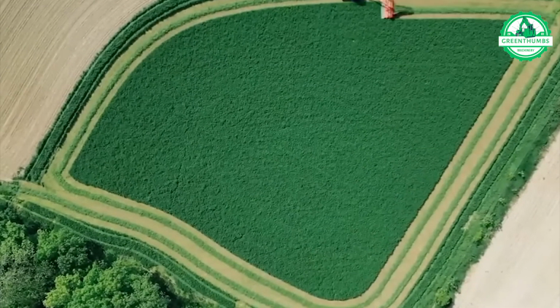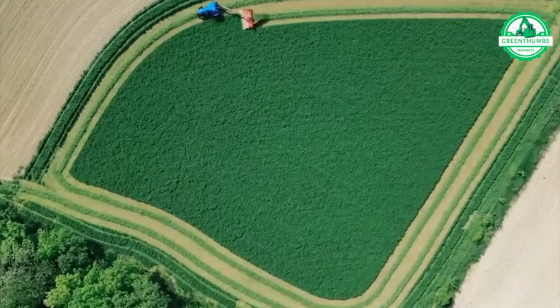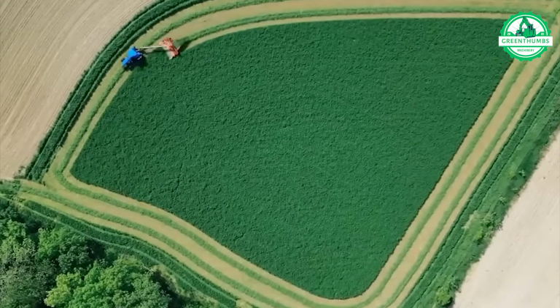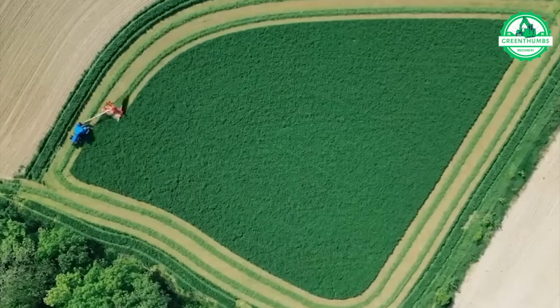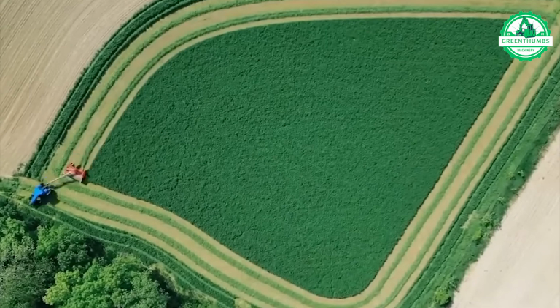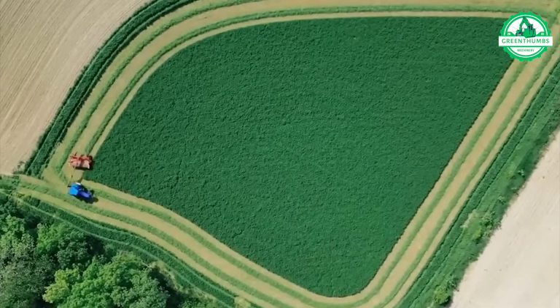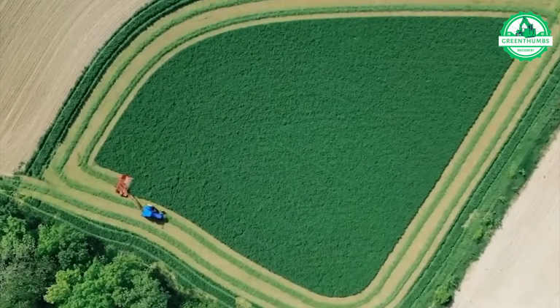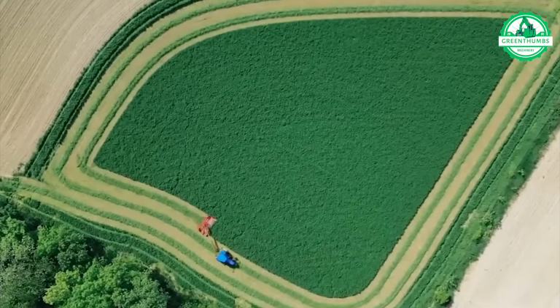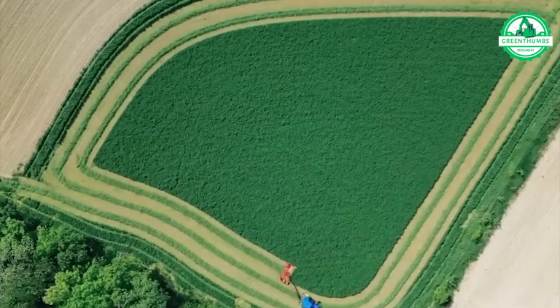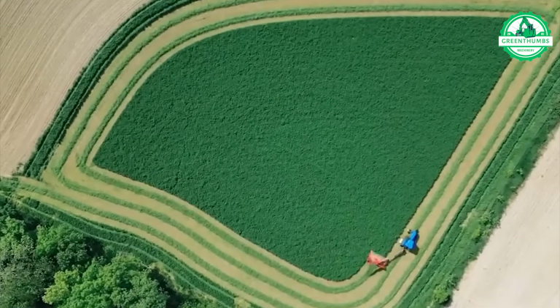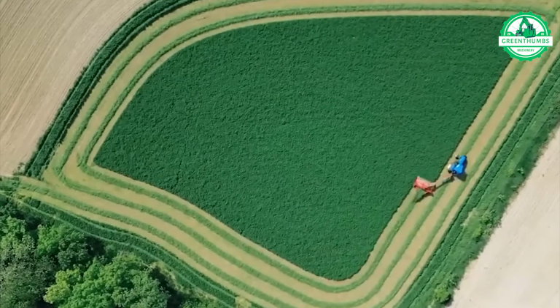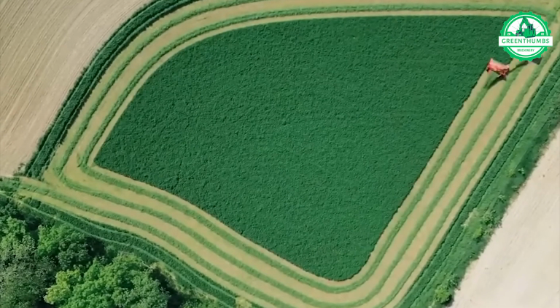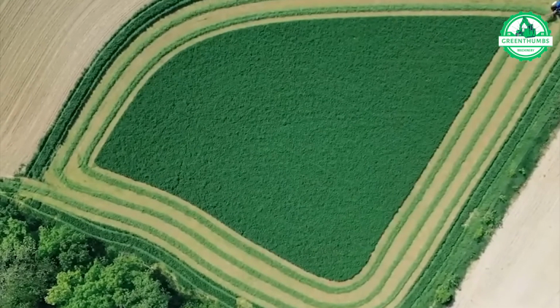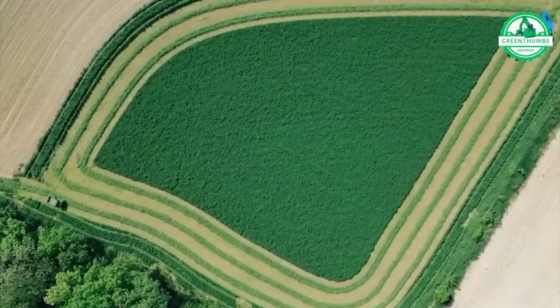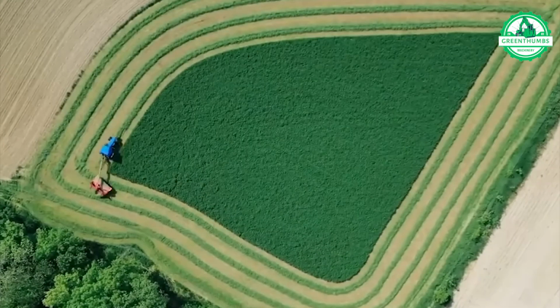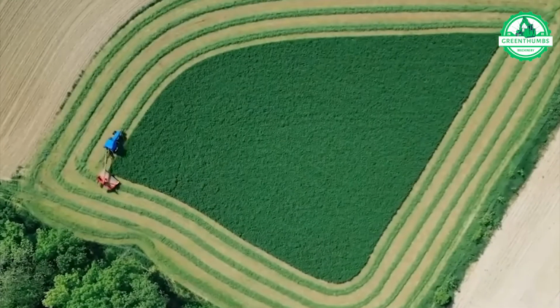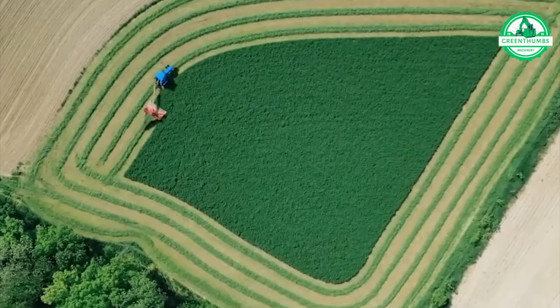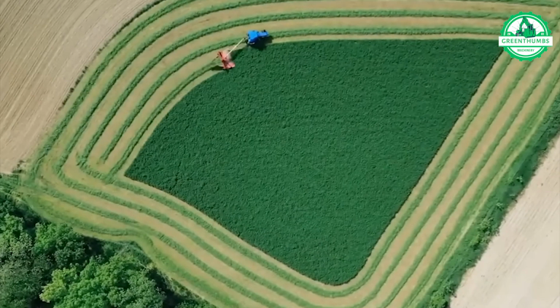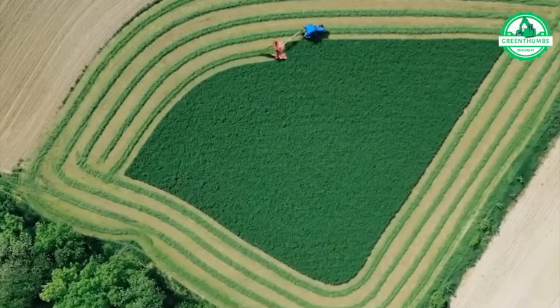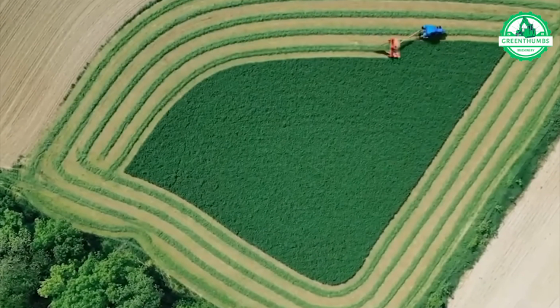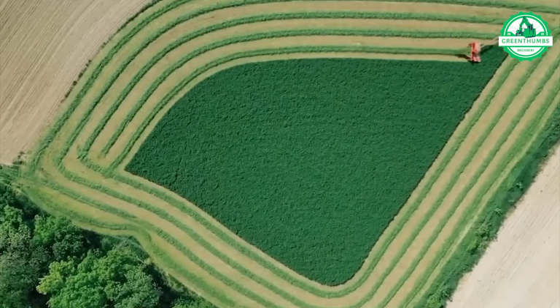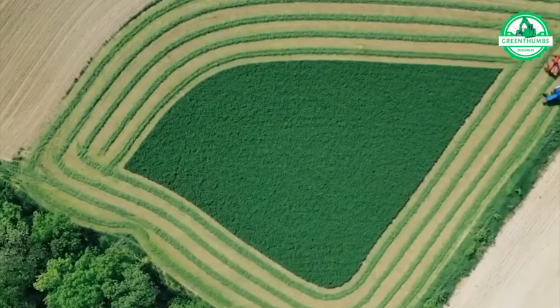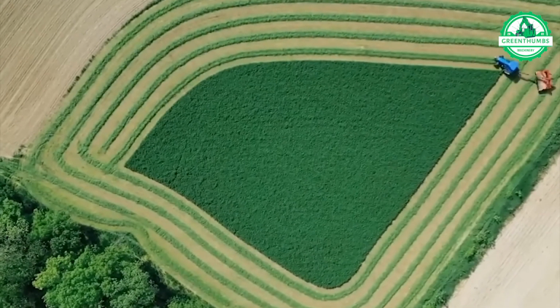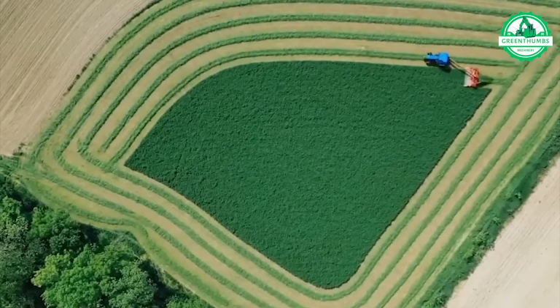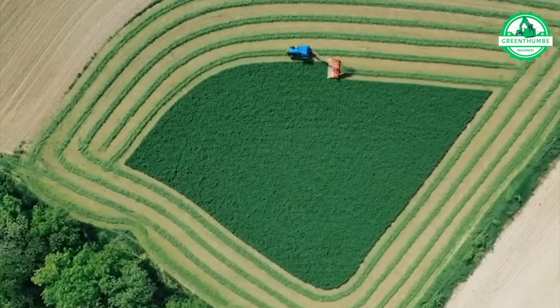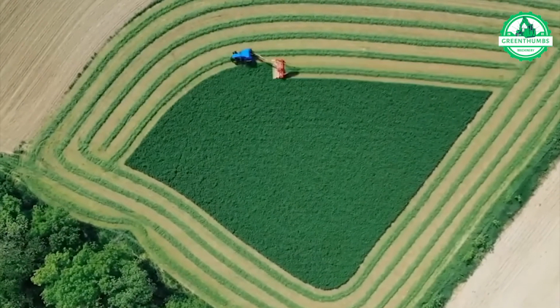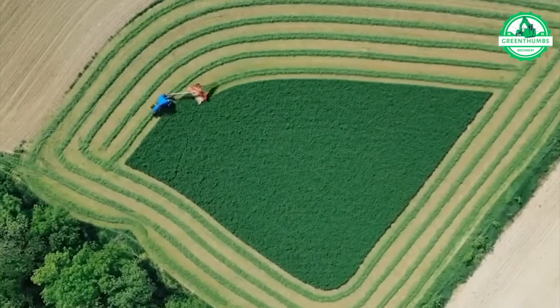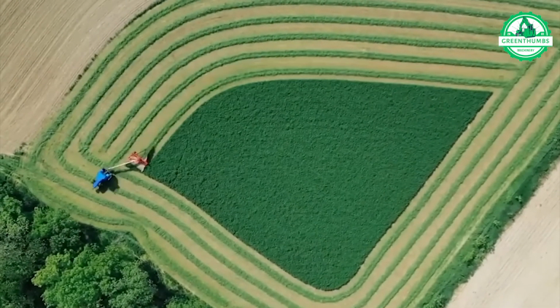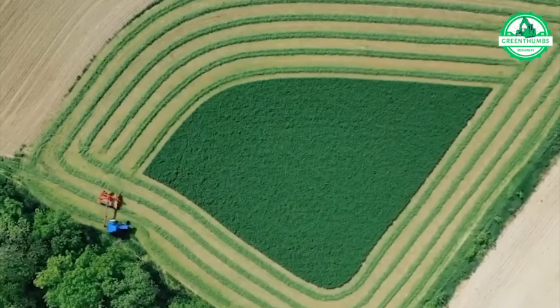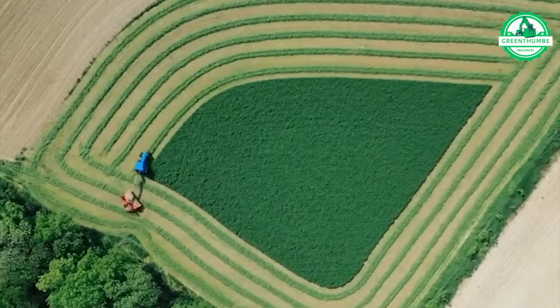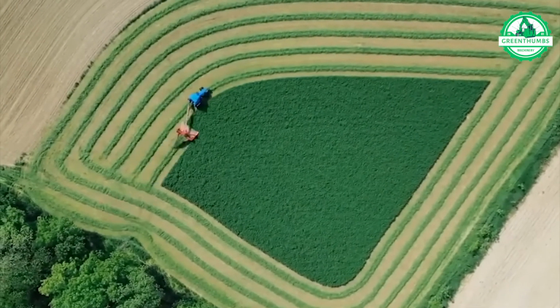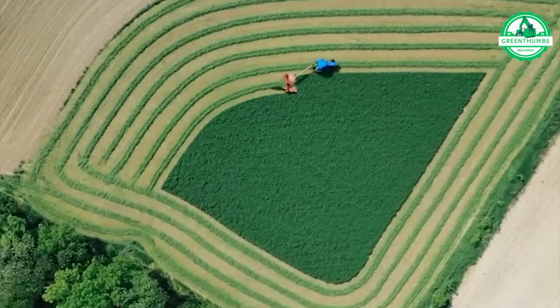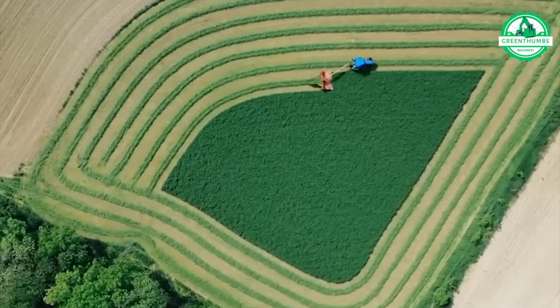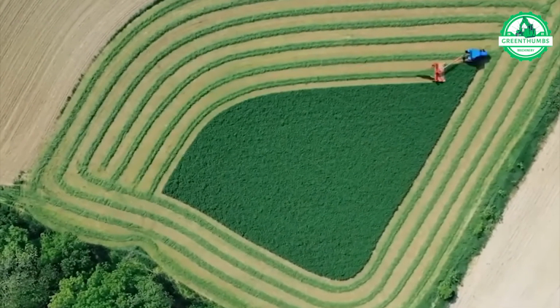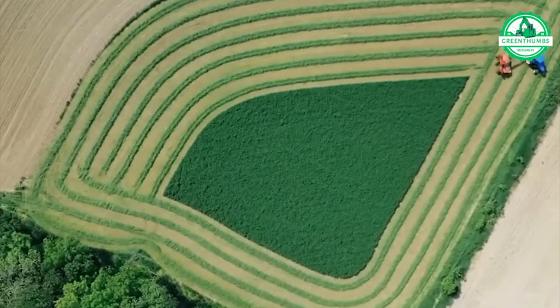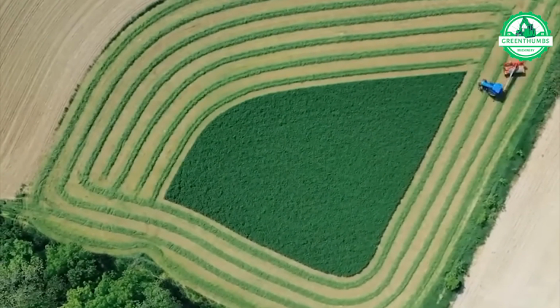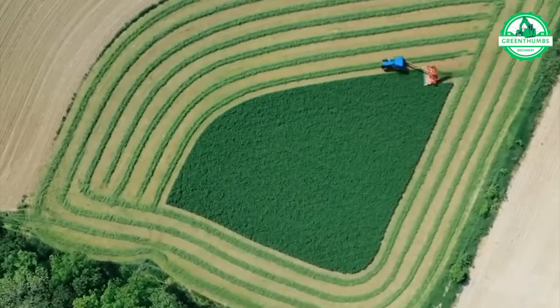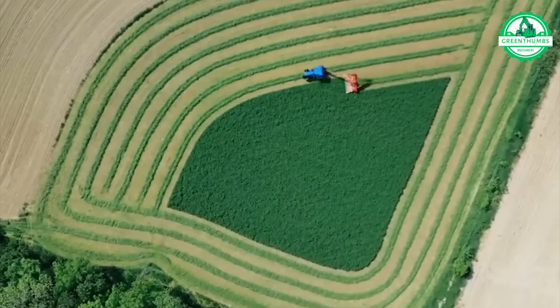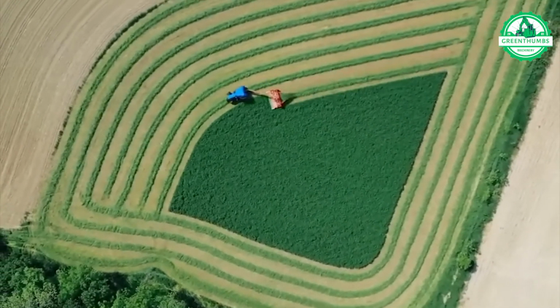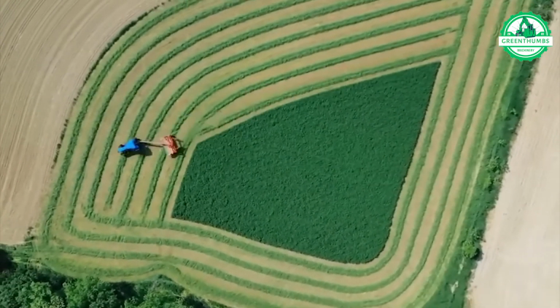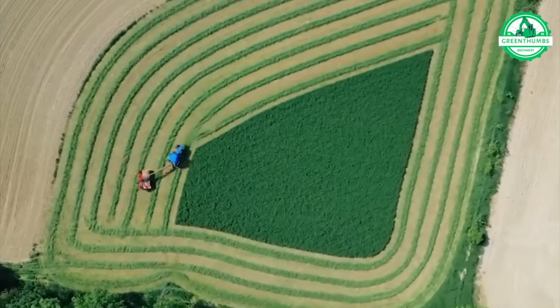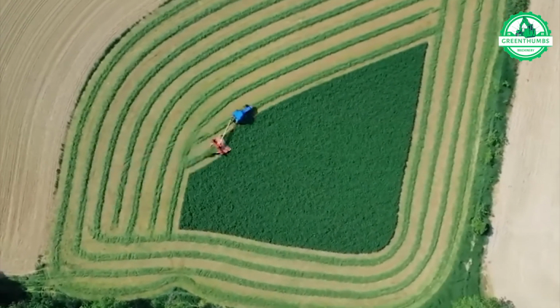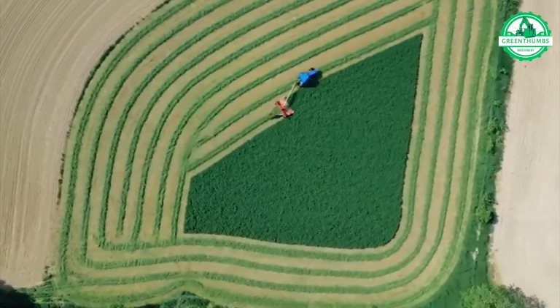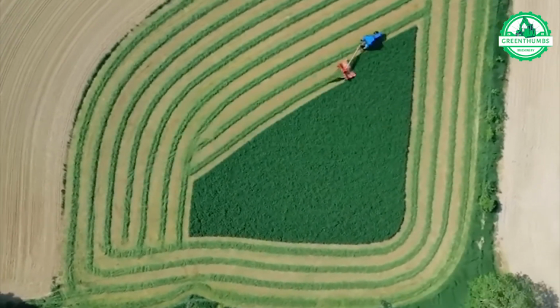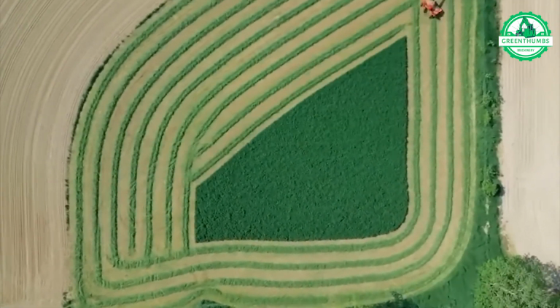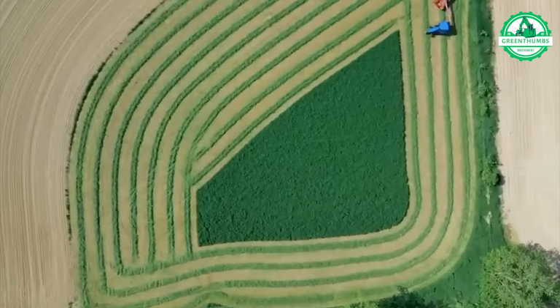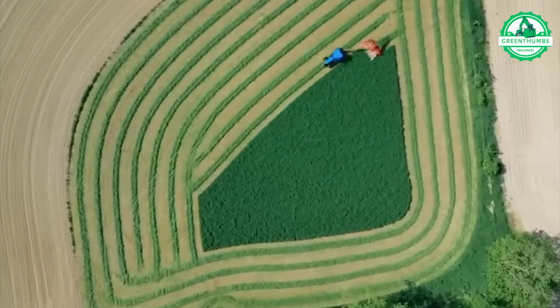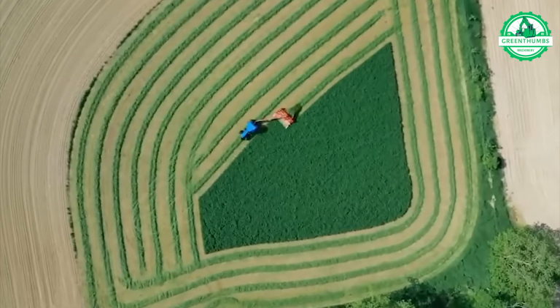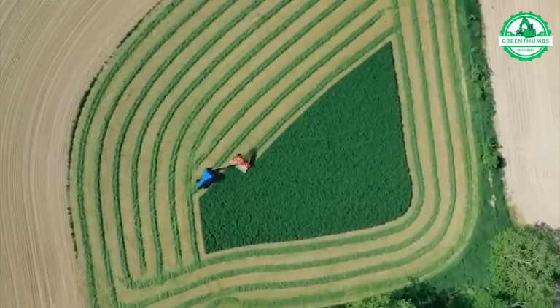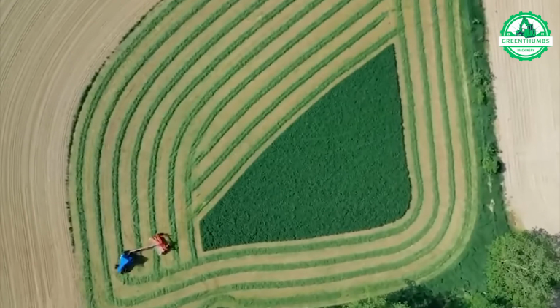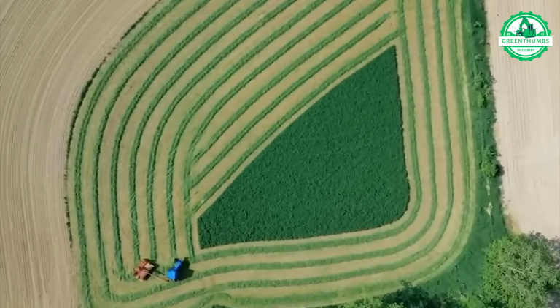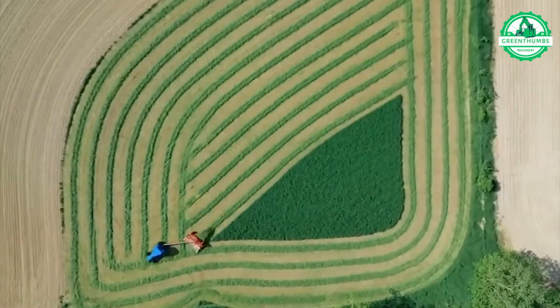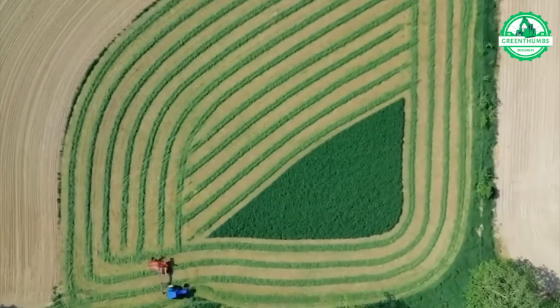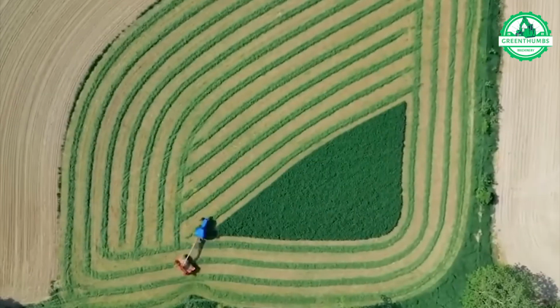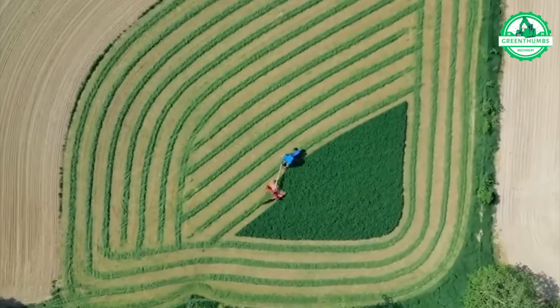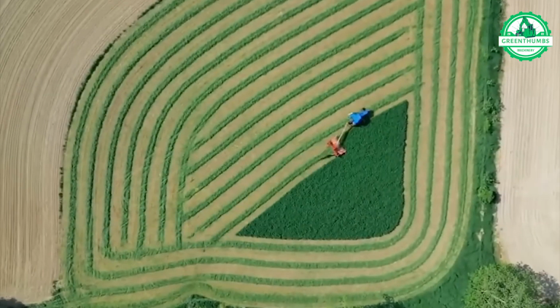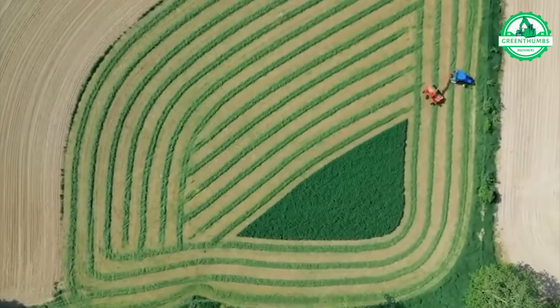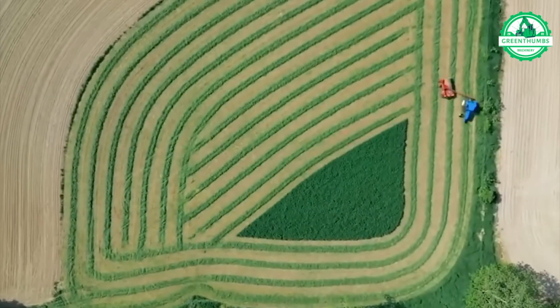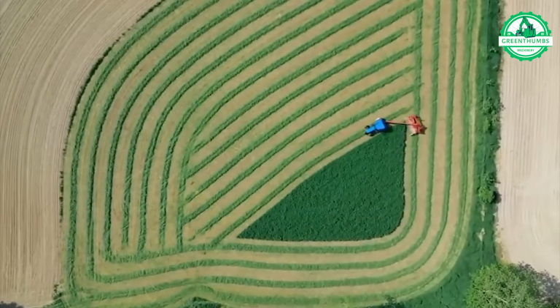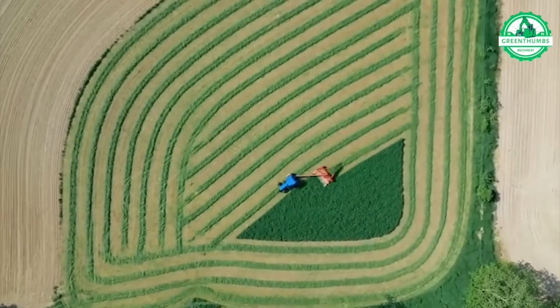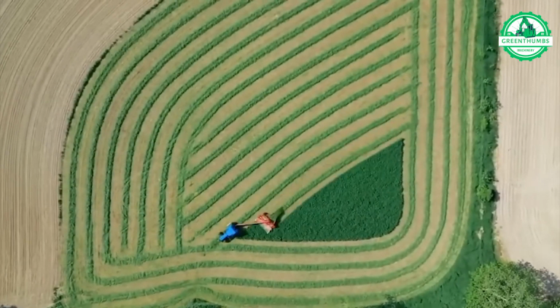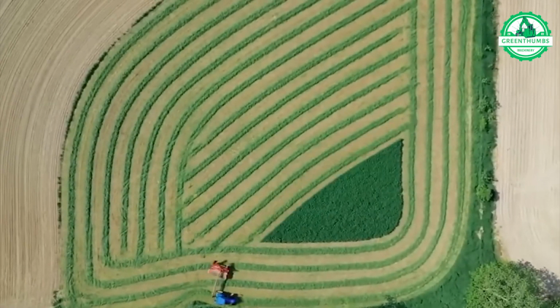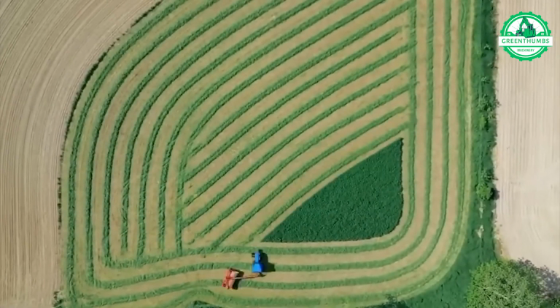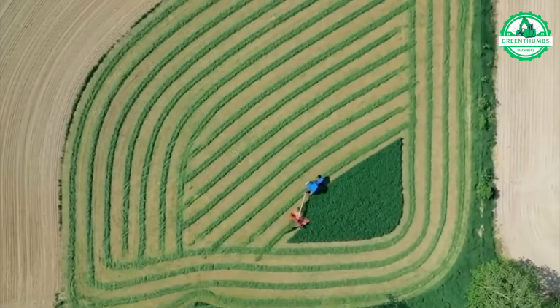This lawn mower is unbelievably satisfying. It delivers precise, clean cuts, leaving not a single blade of grass untouched.